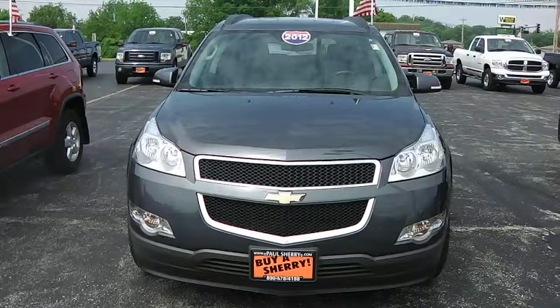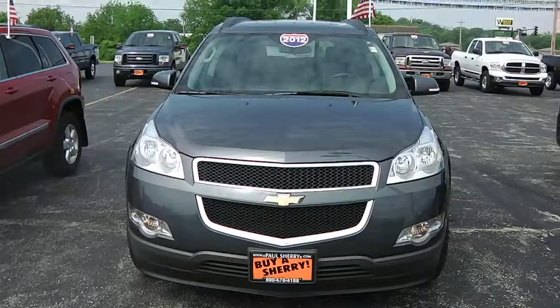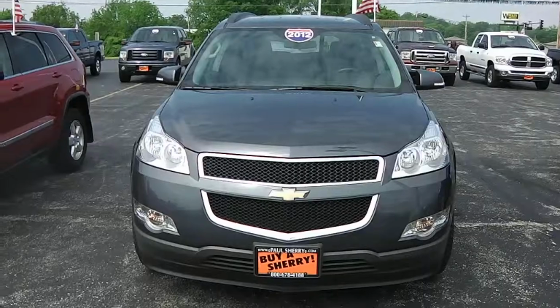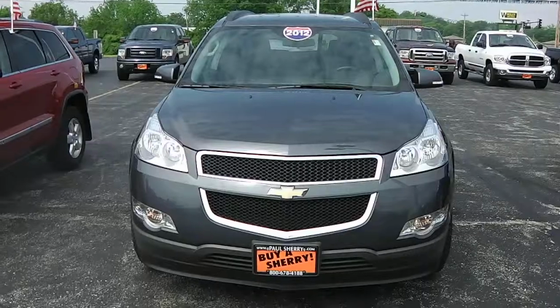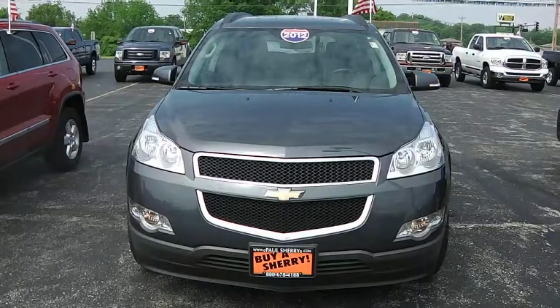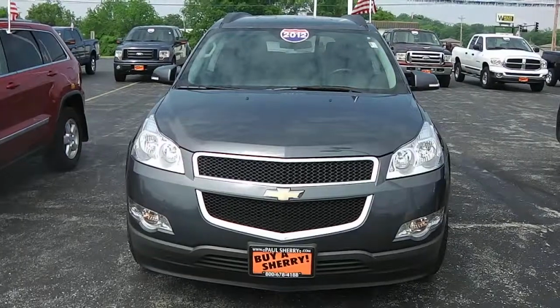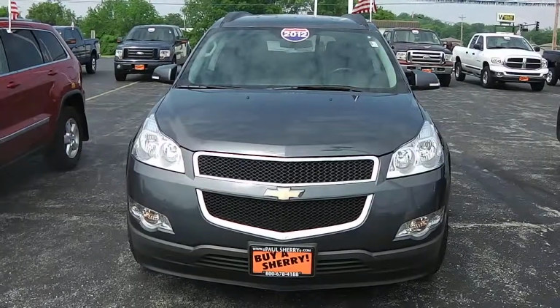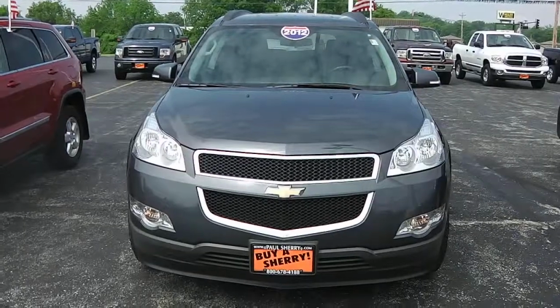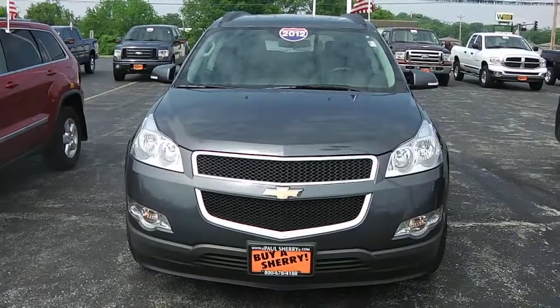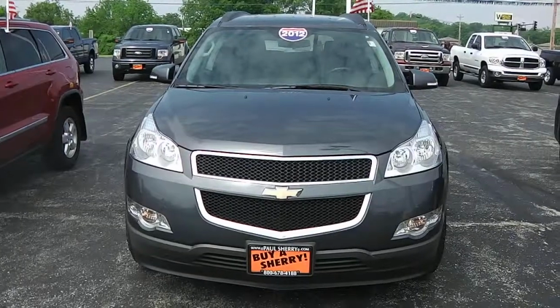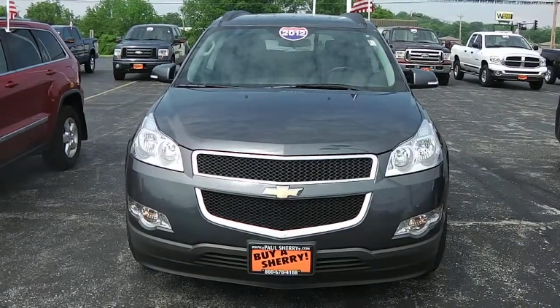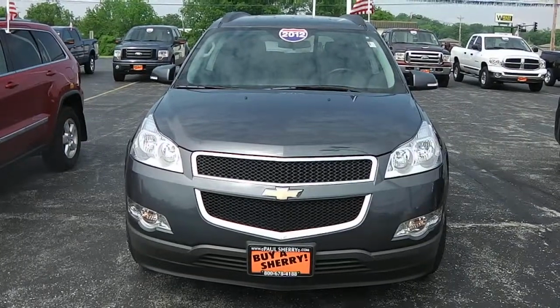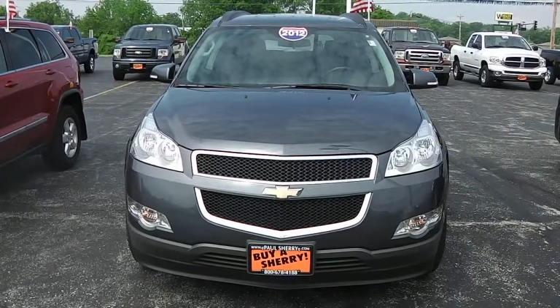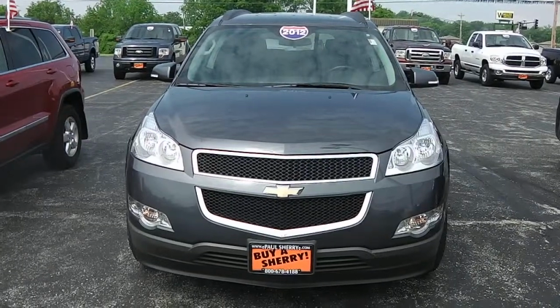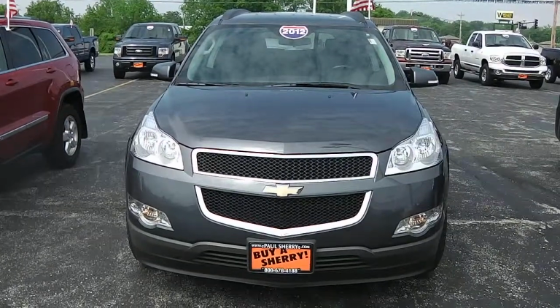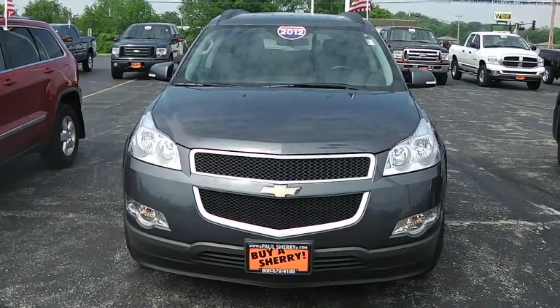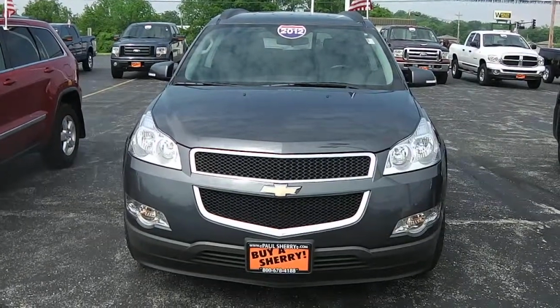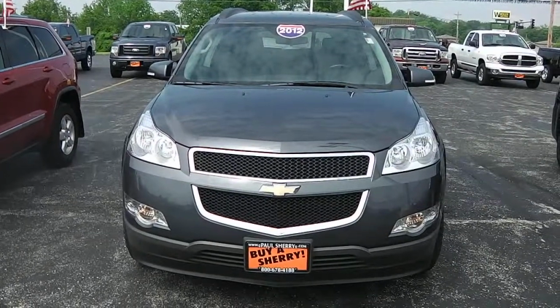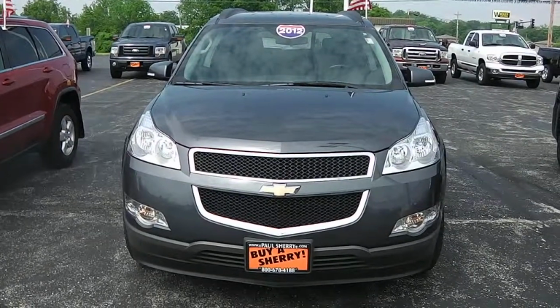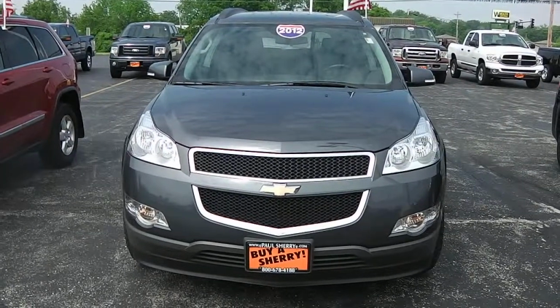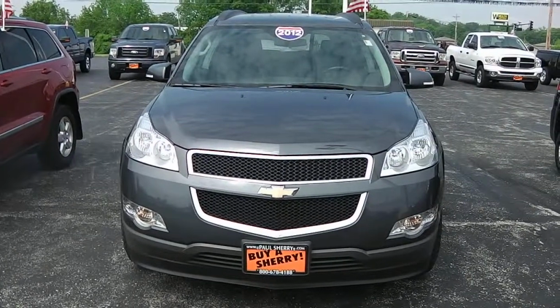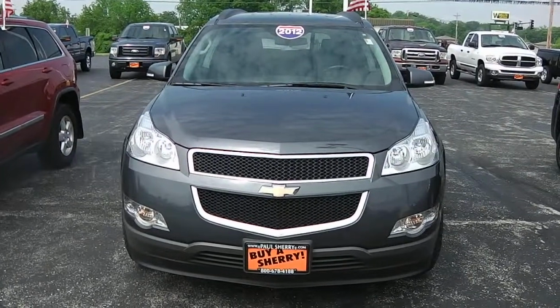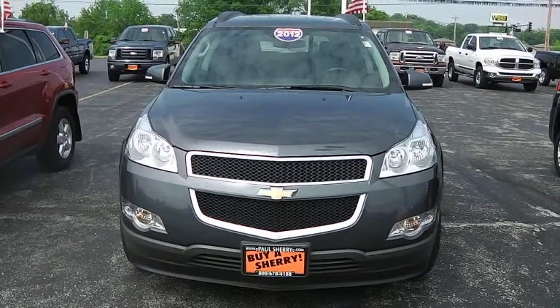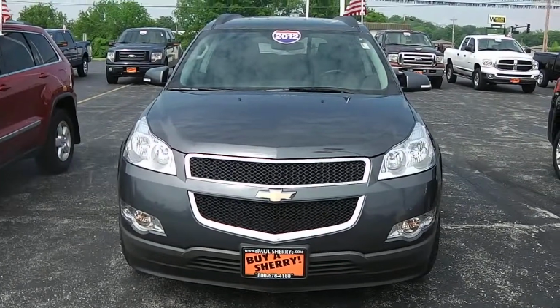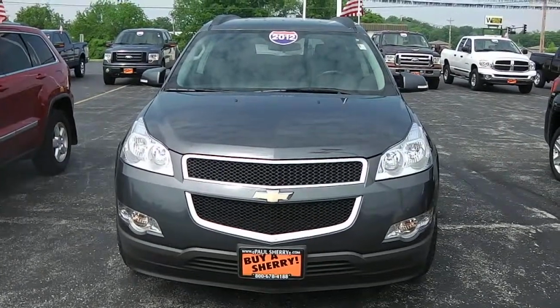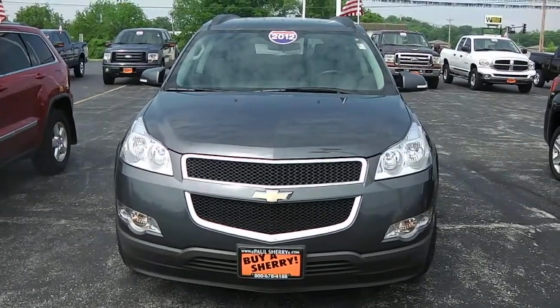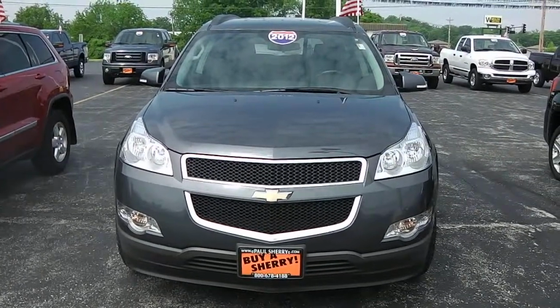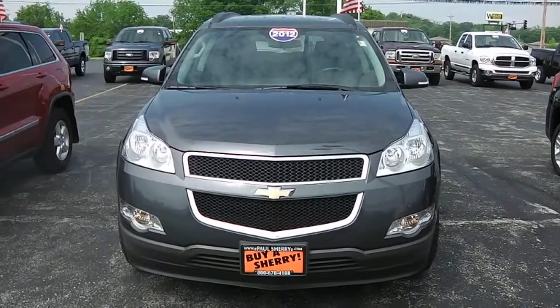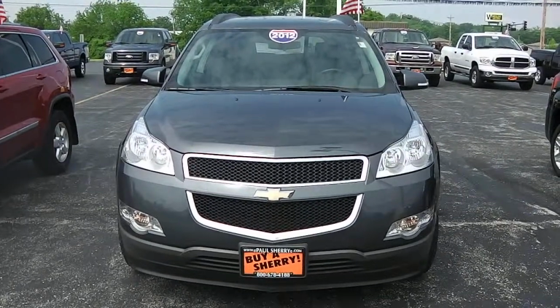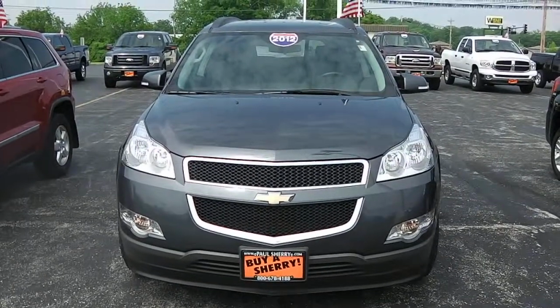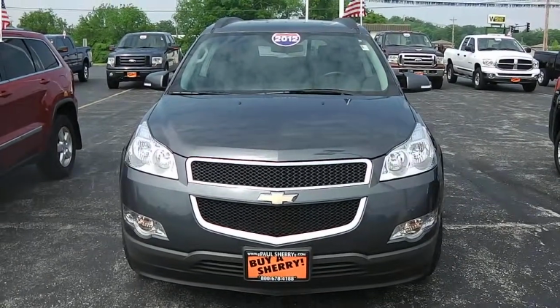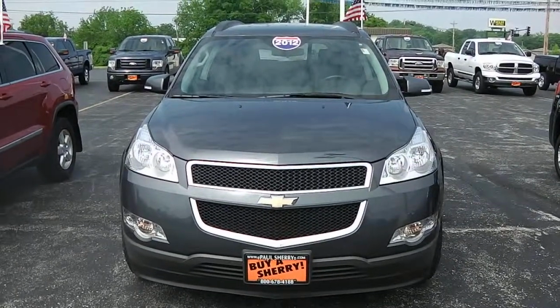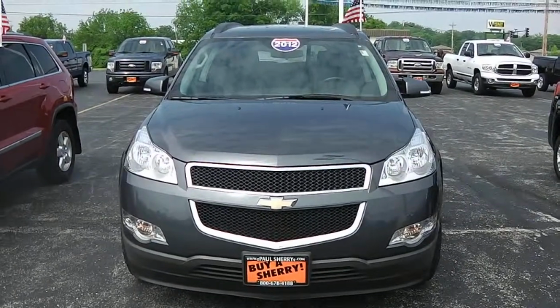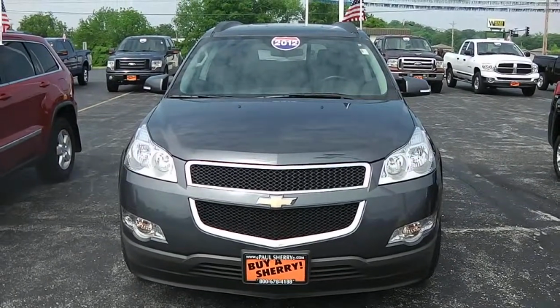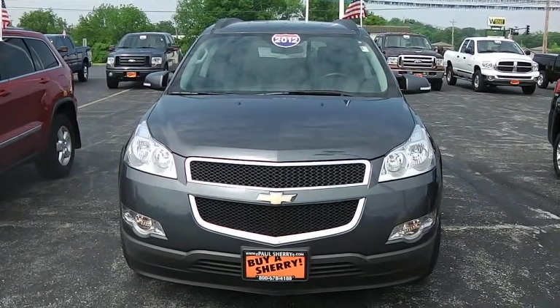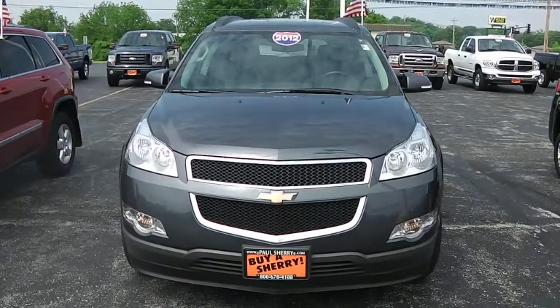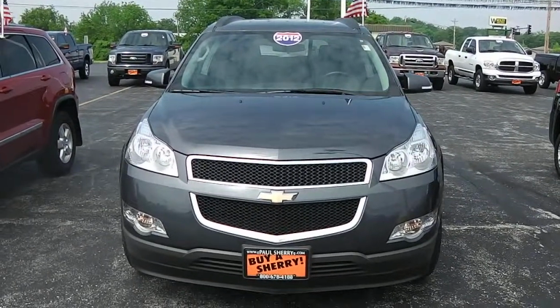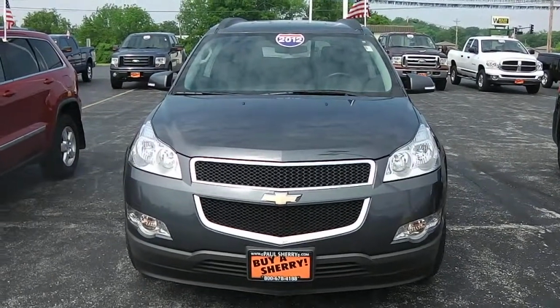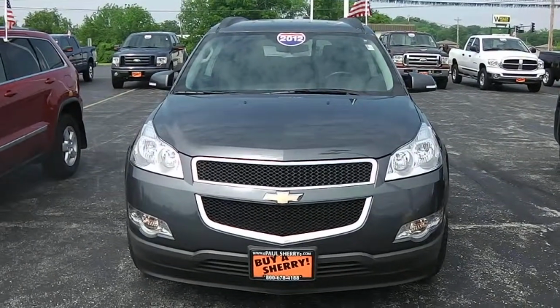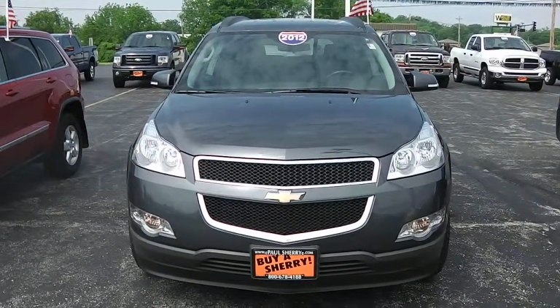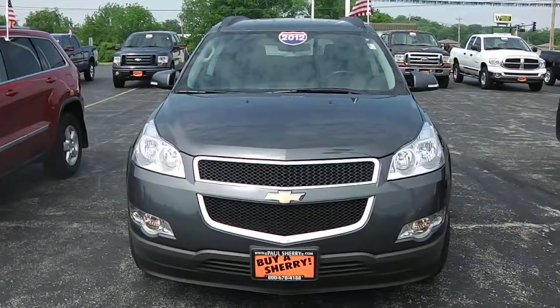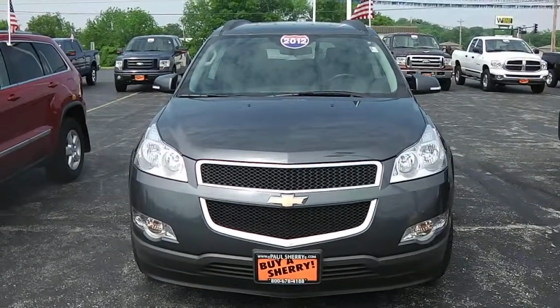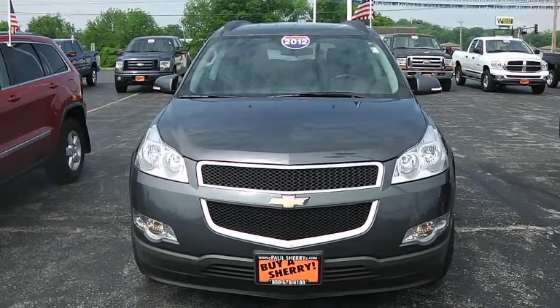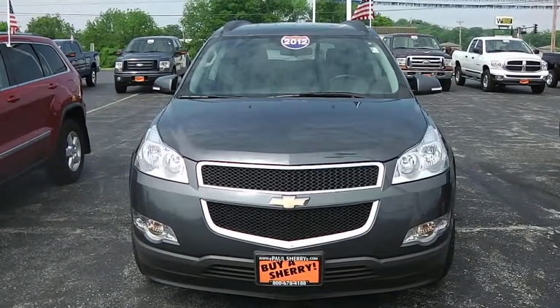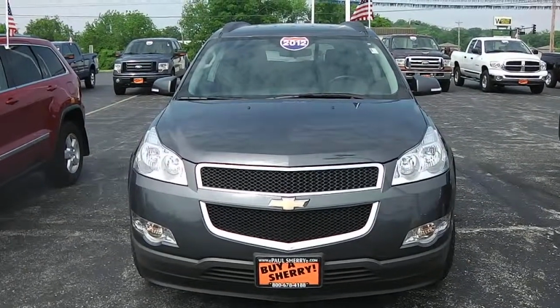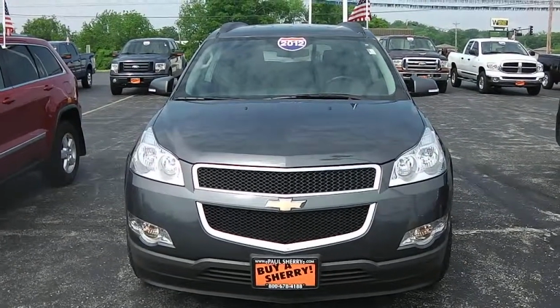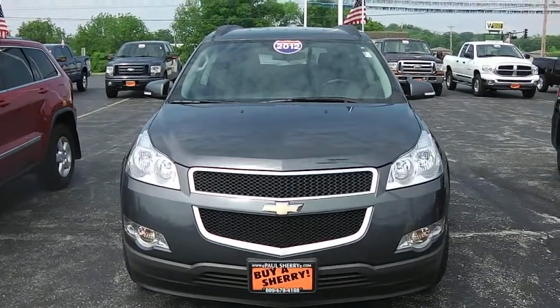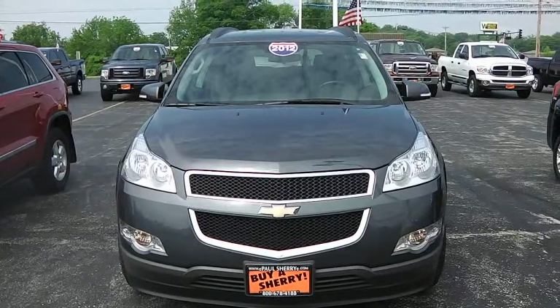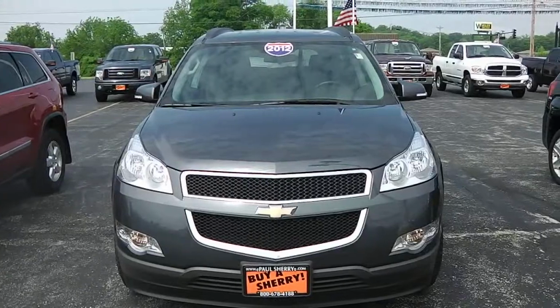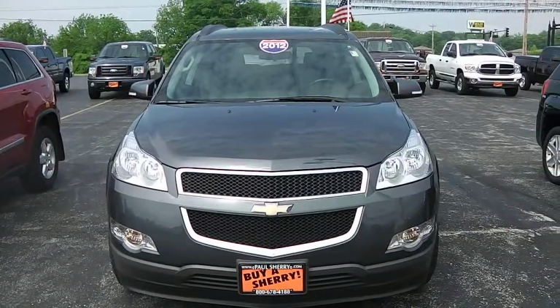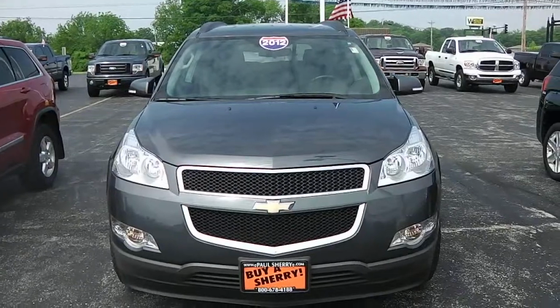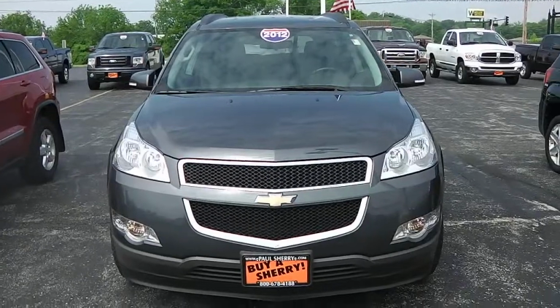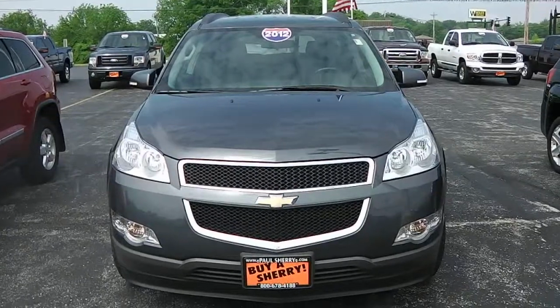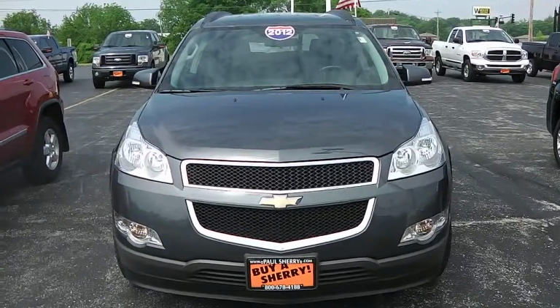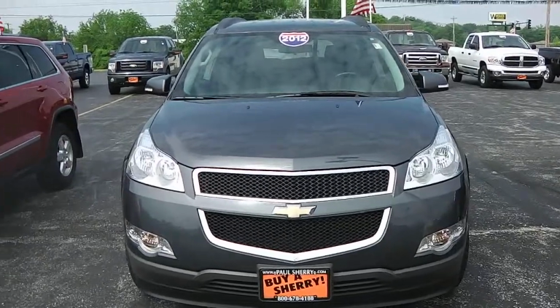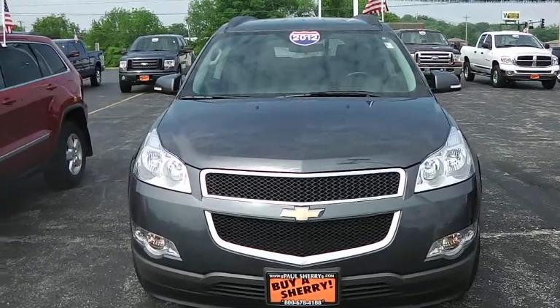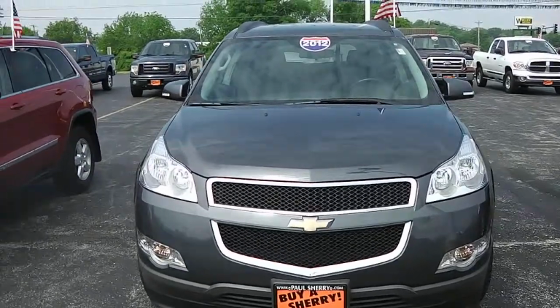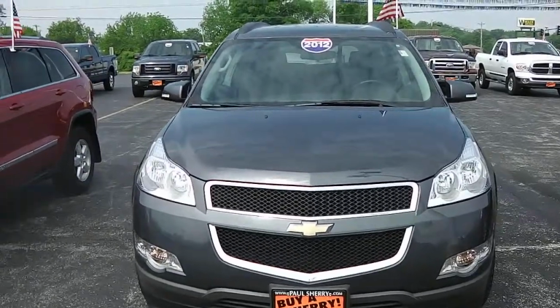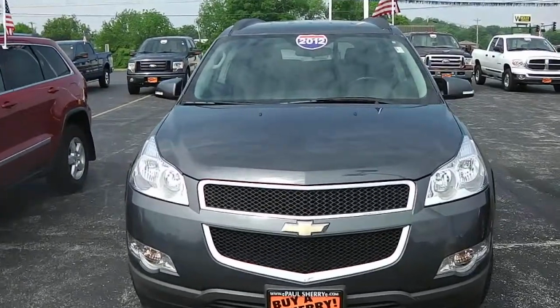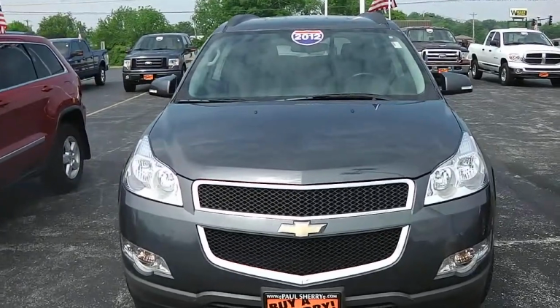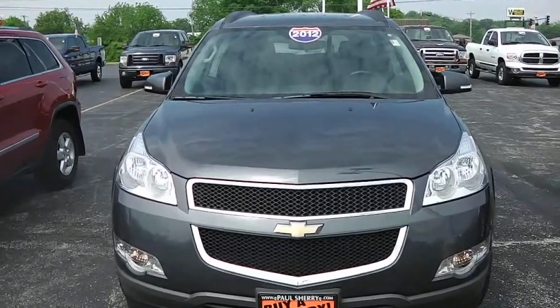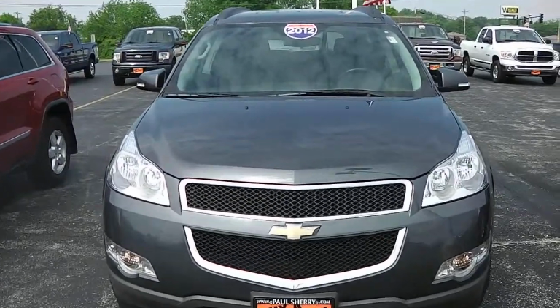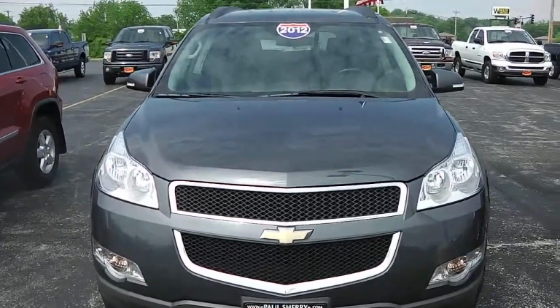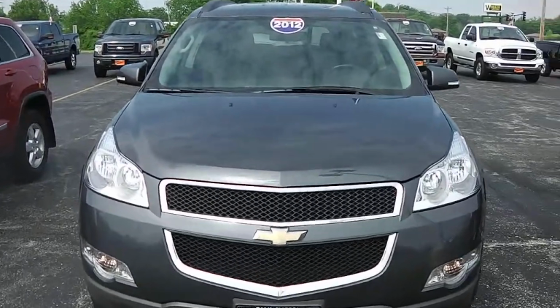Zach Smith here at Paul Sherry's Chrysler, Jeep, Dodge, and Ram in Piqua, Ohio. Here we're looking at a 2012 Chevrolet Traverse.